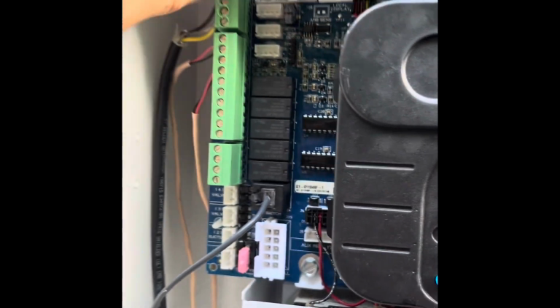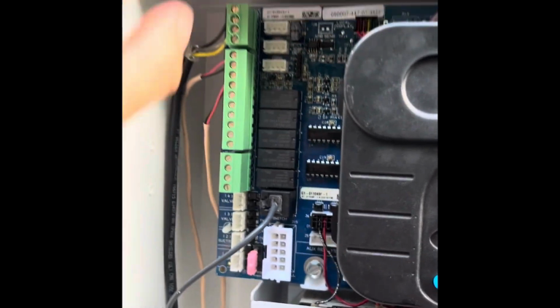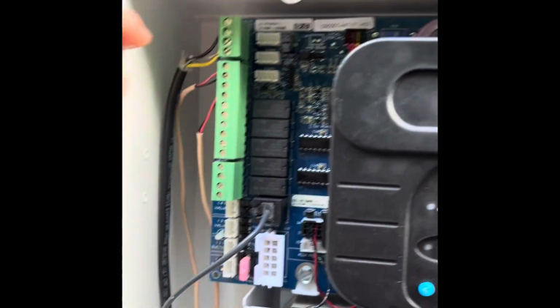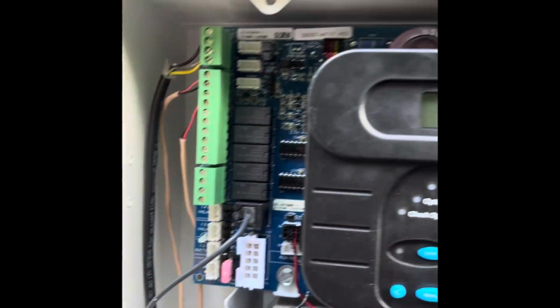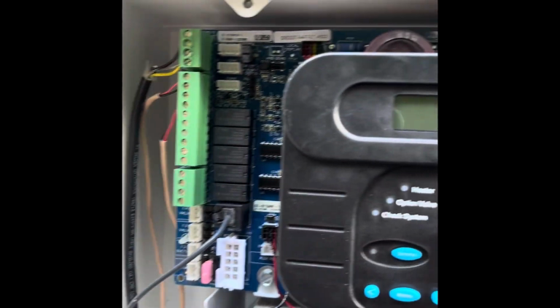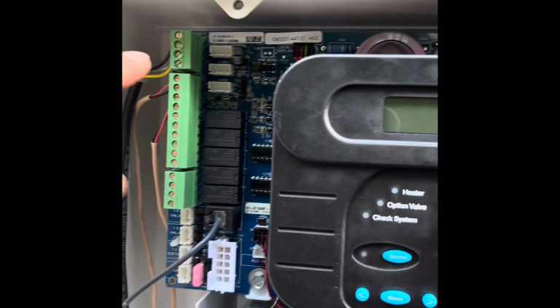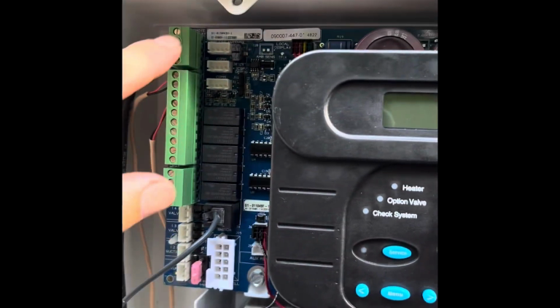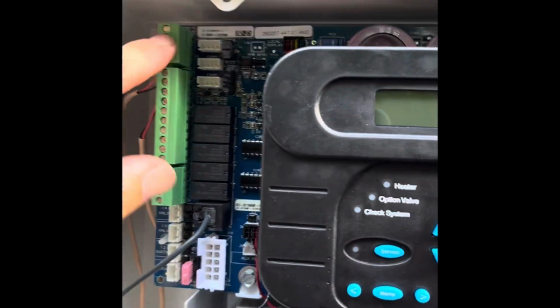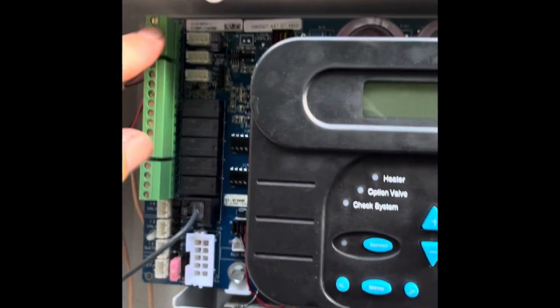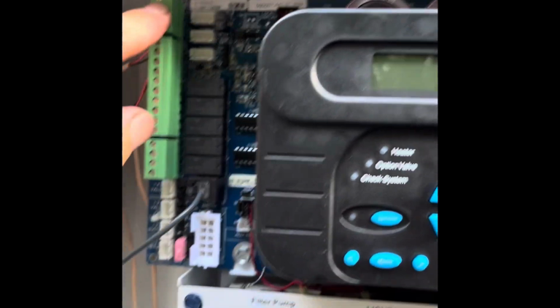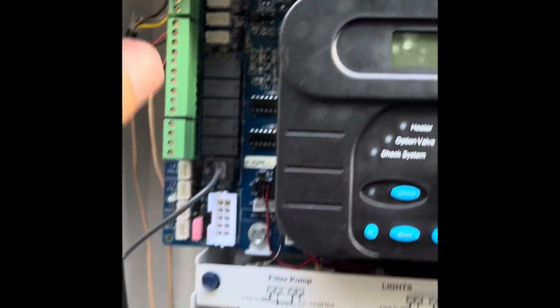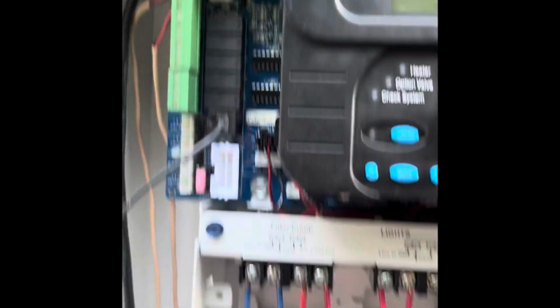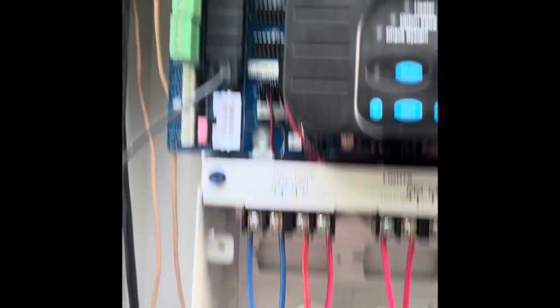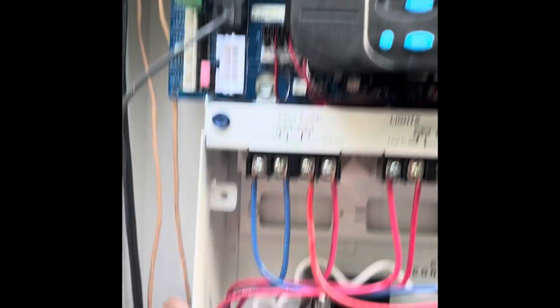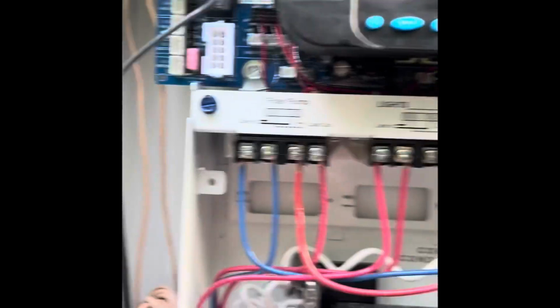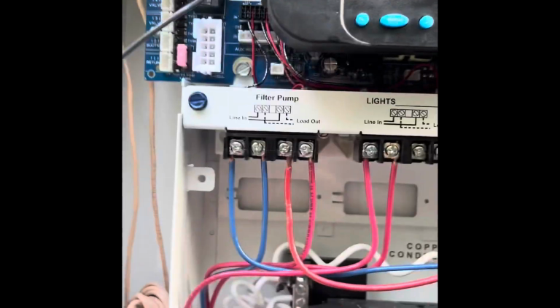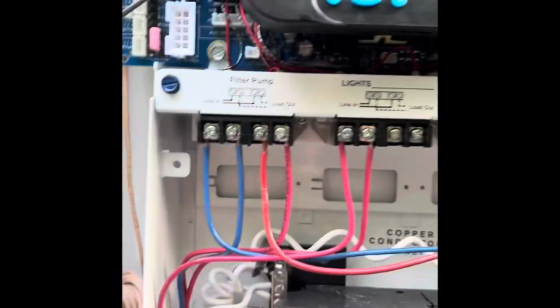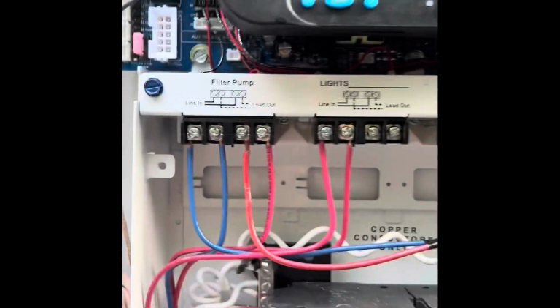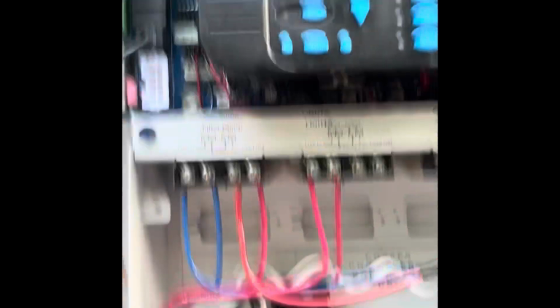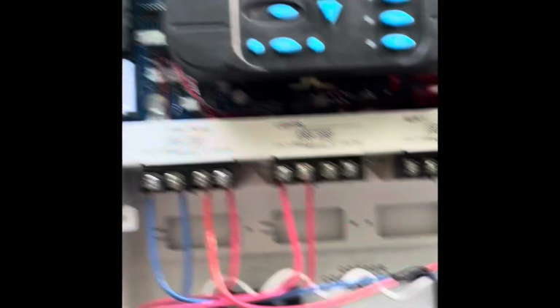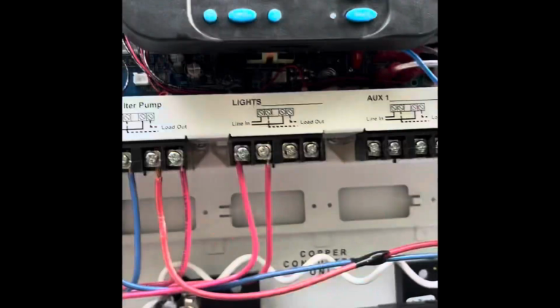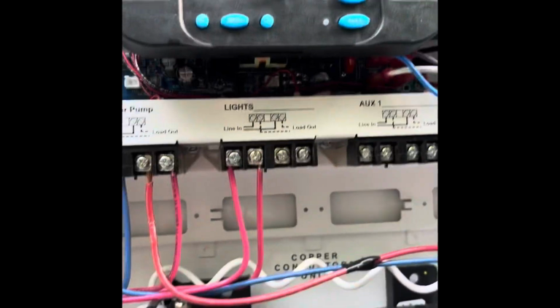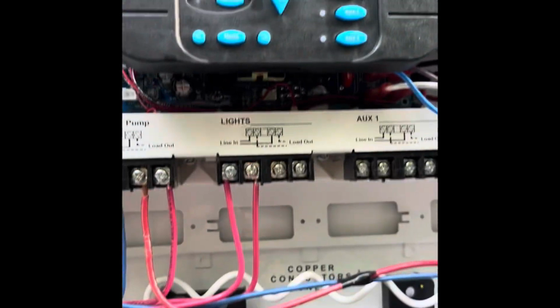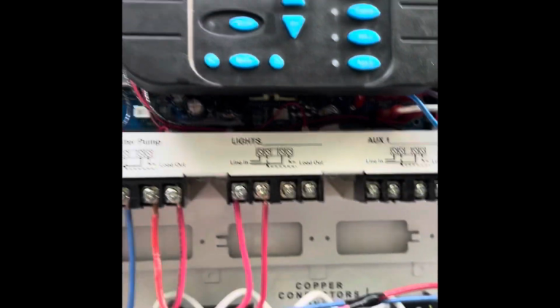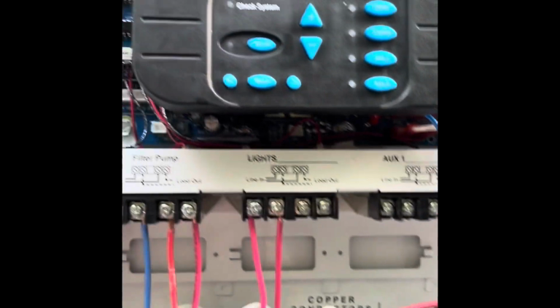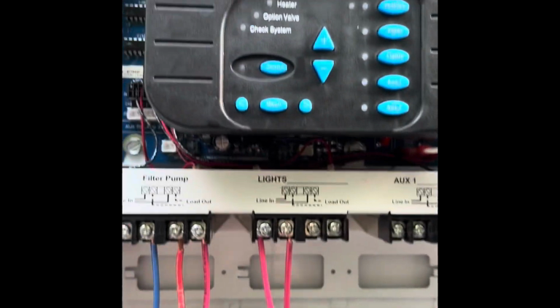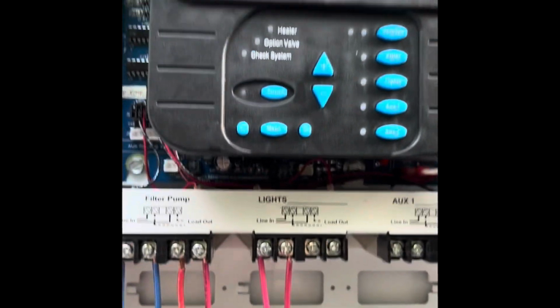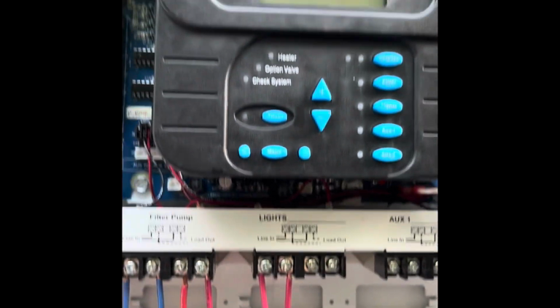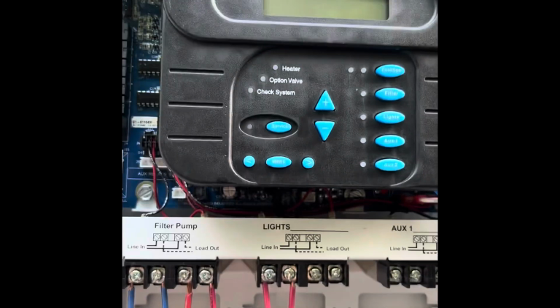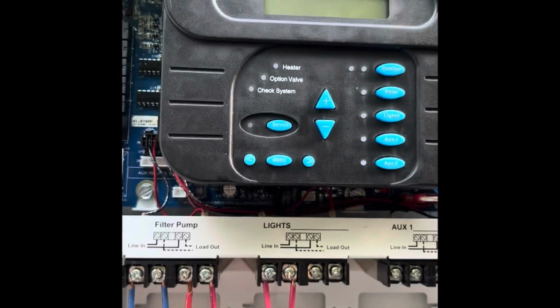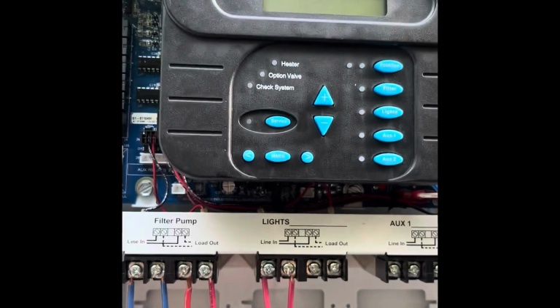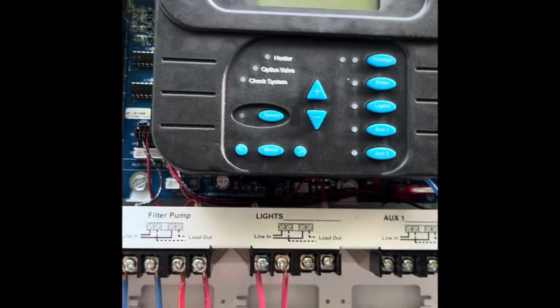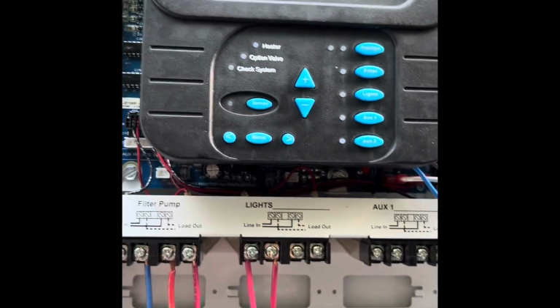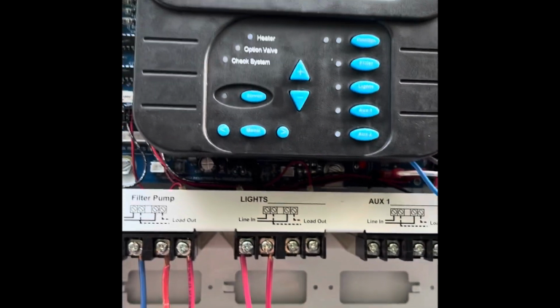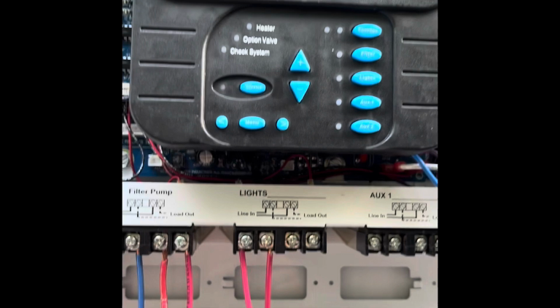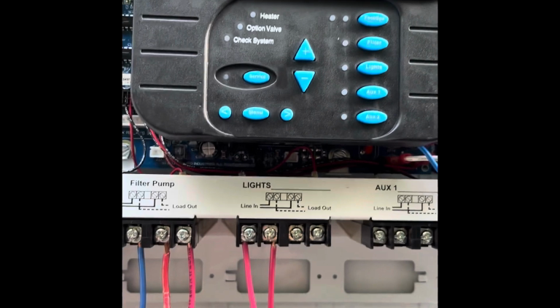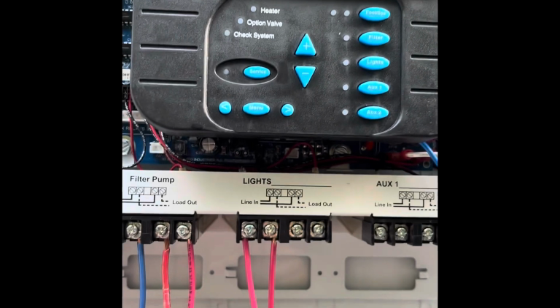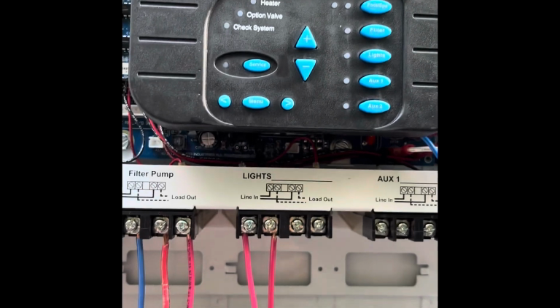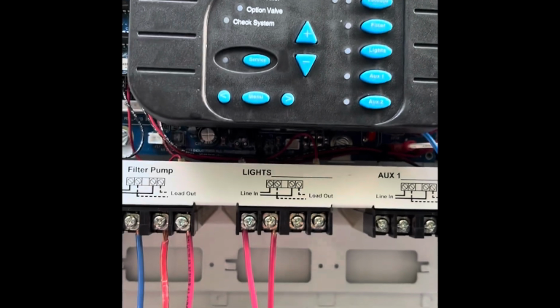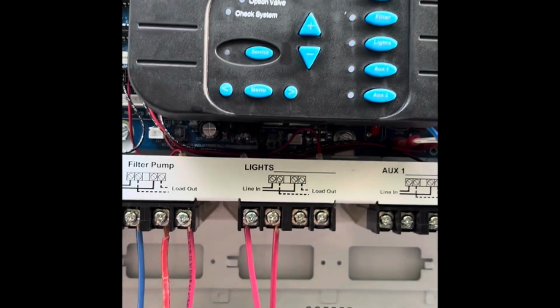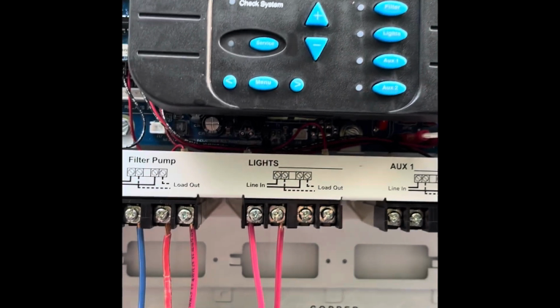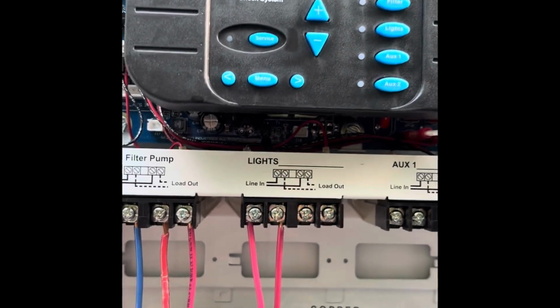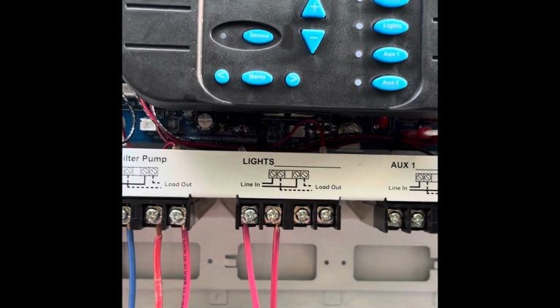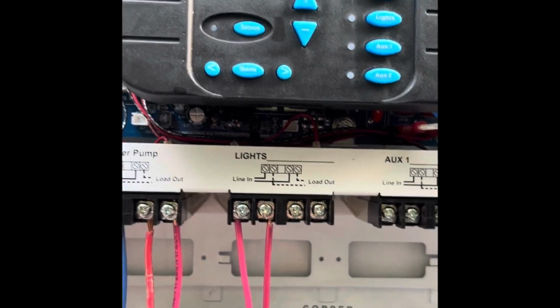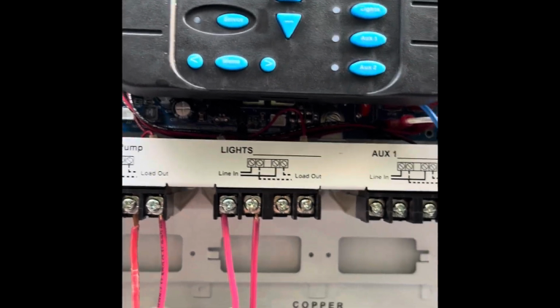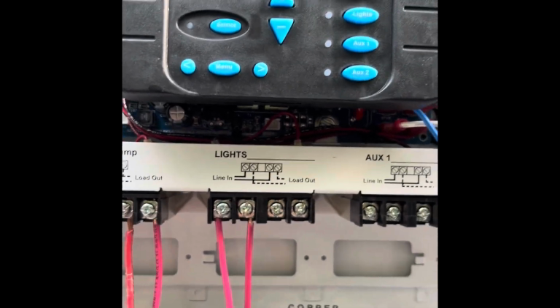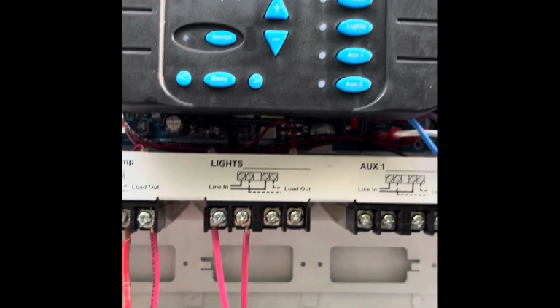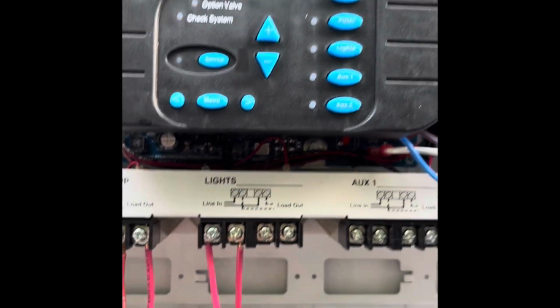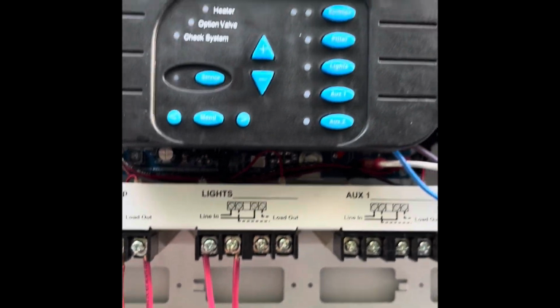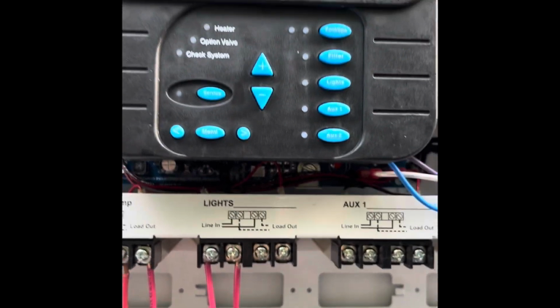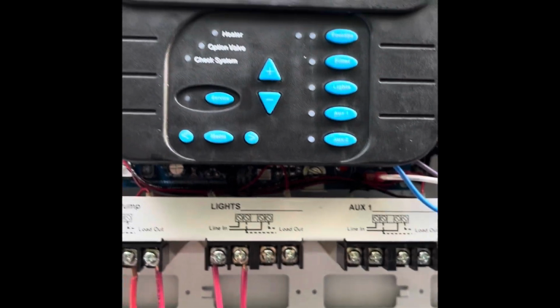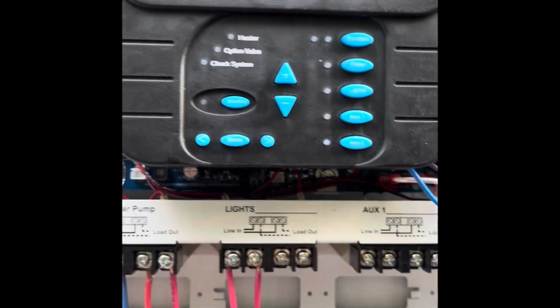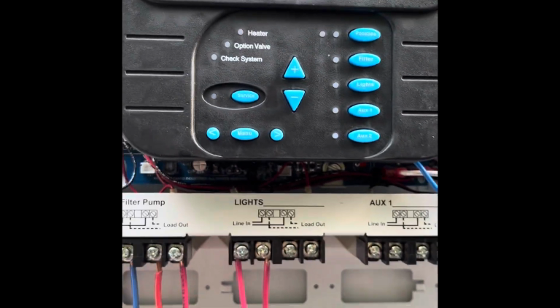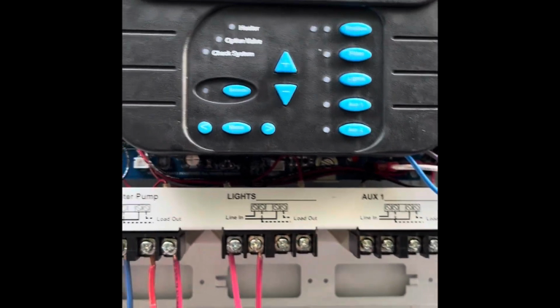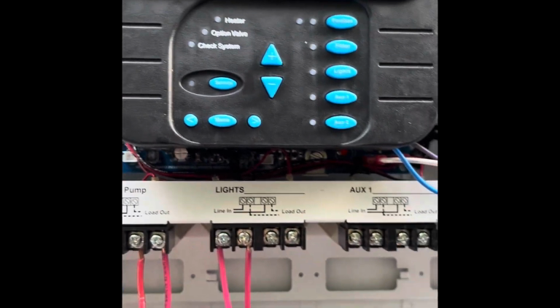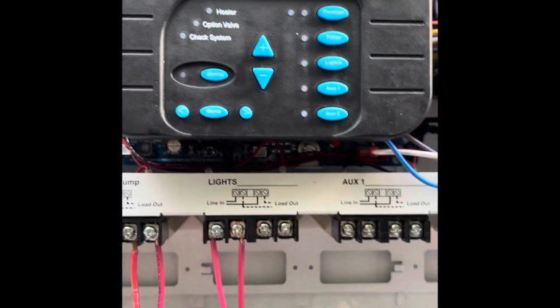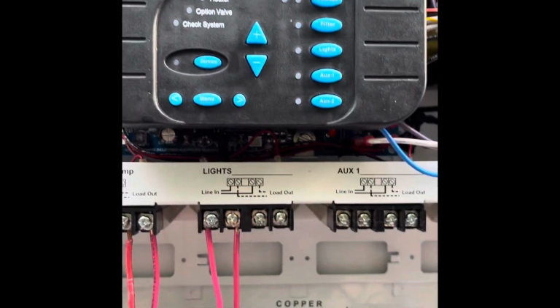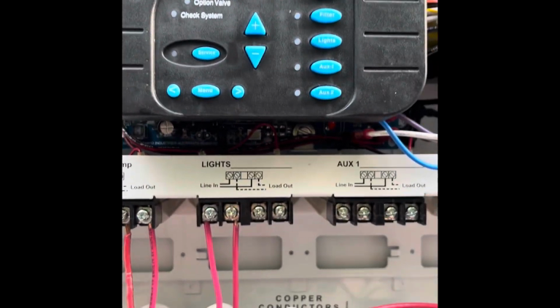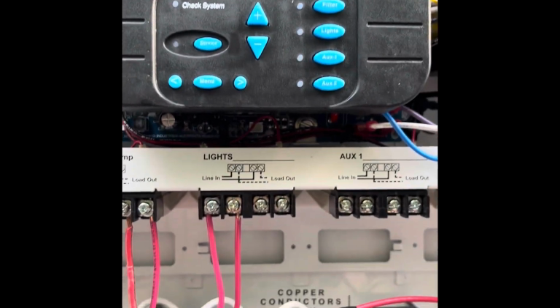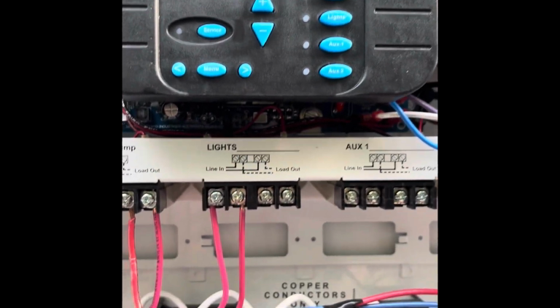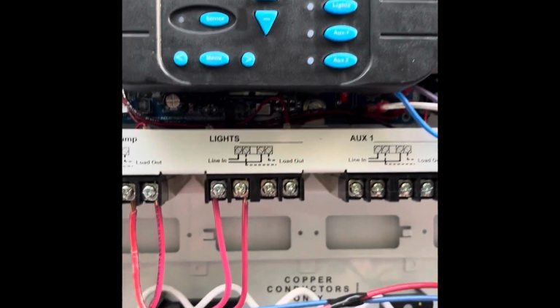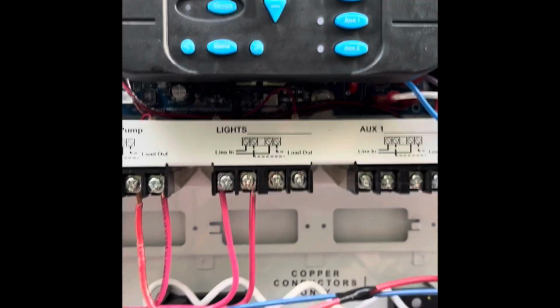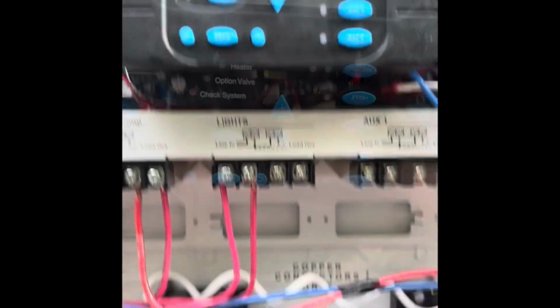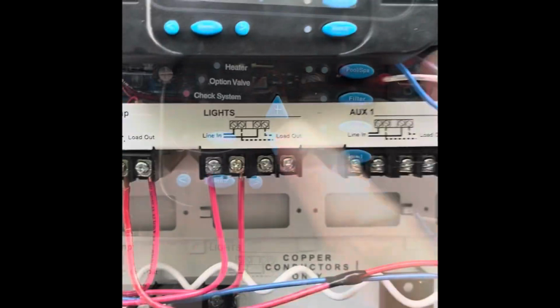And we'll turn all our breakers back on, then set it up to communicate with the ProLogic in the configuration.